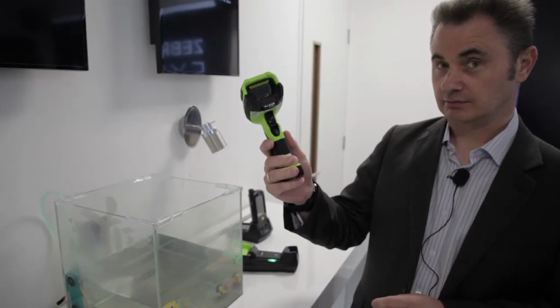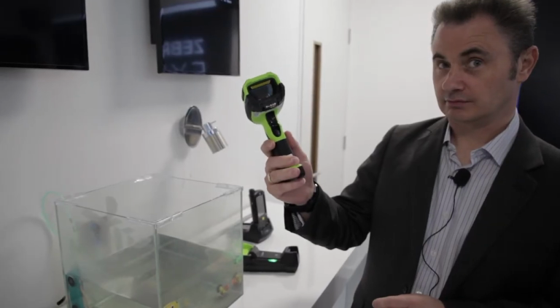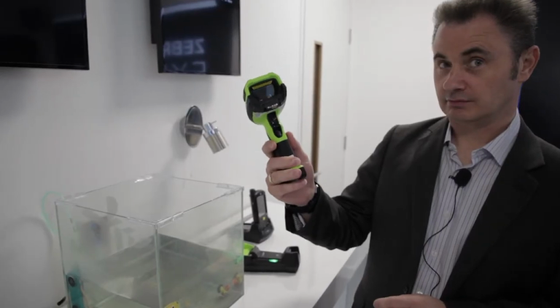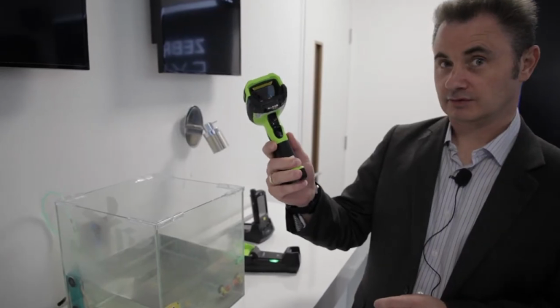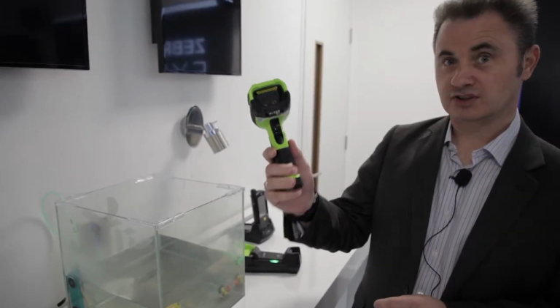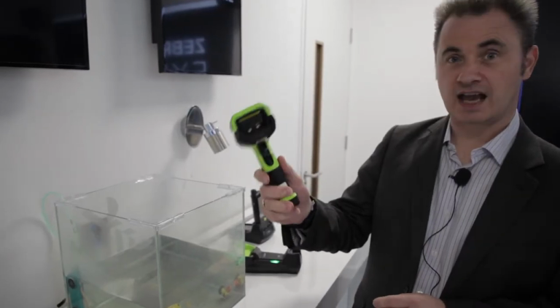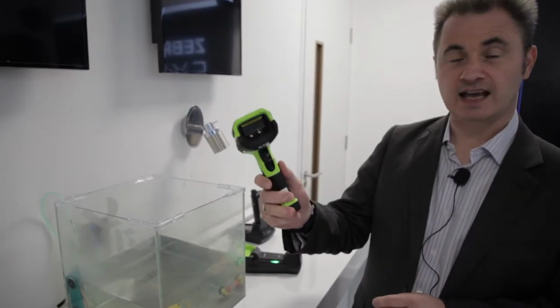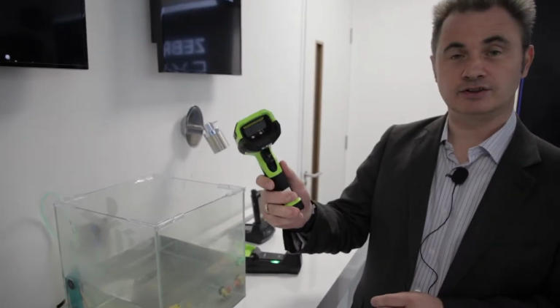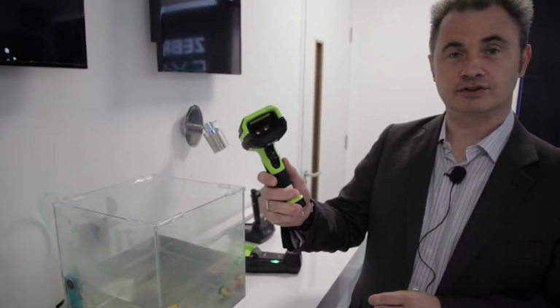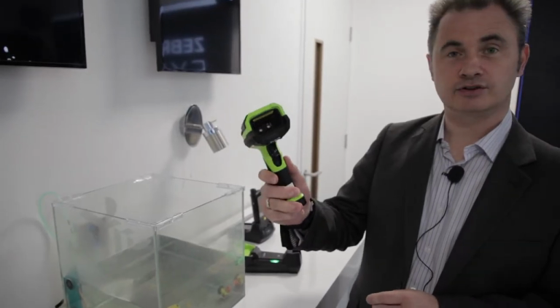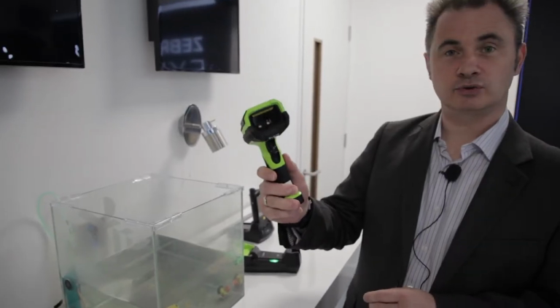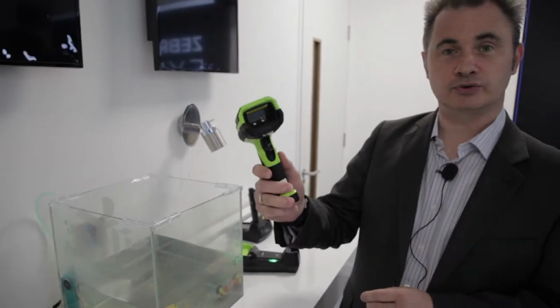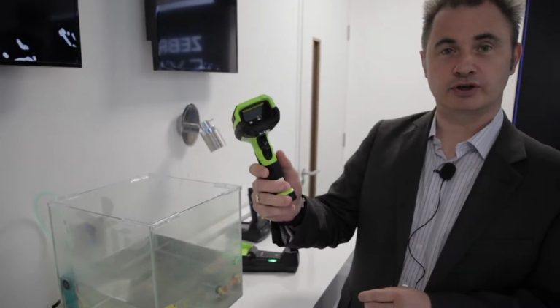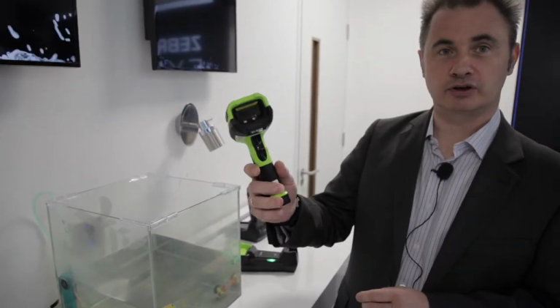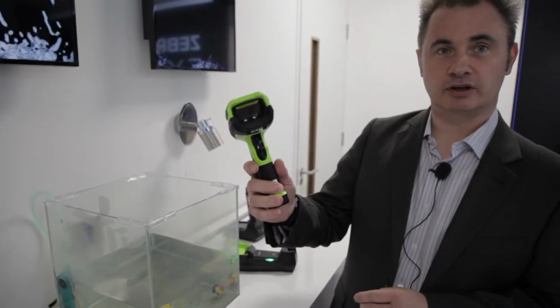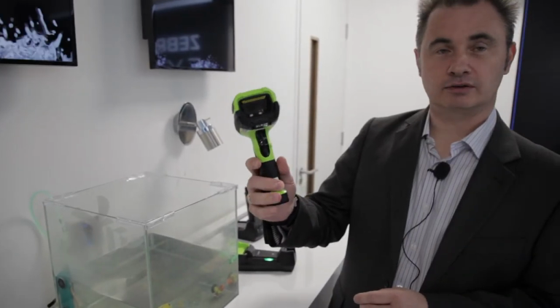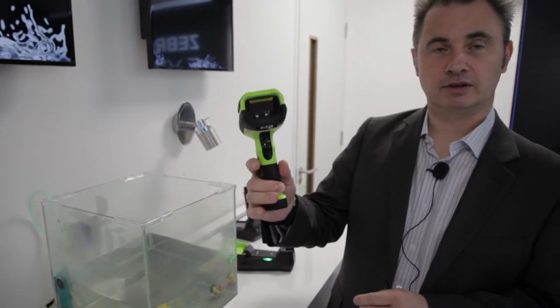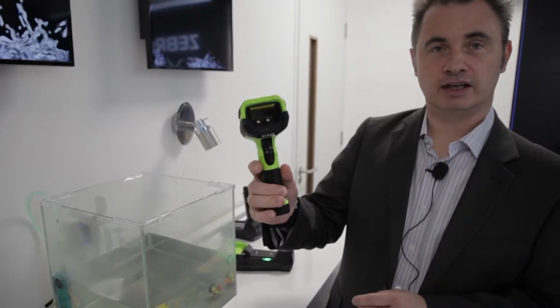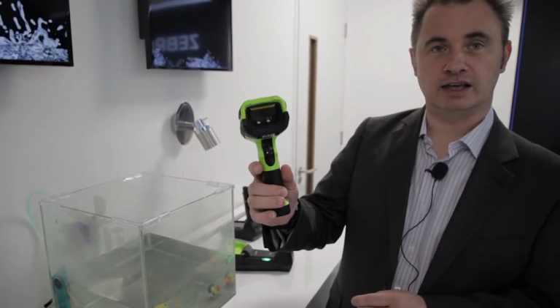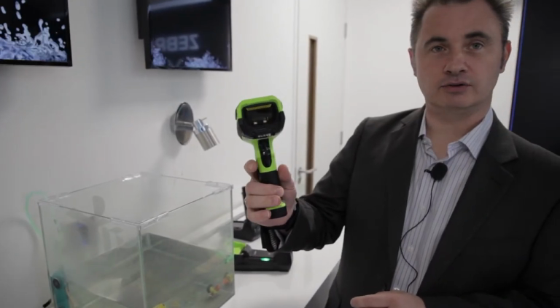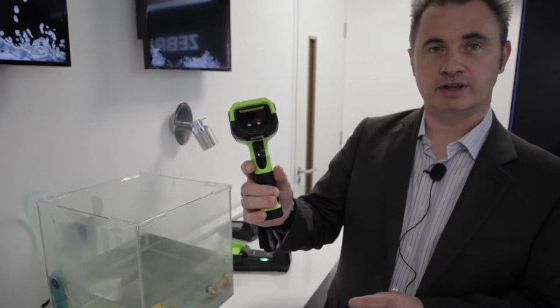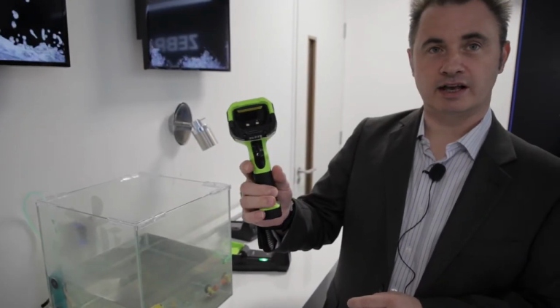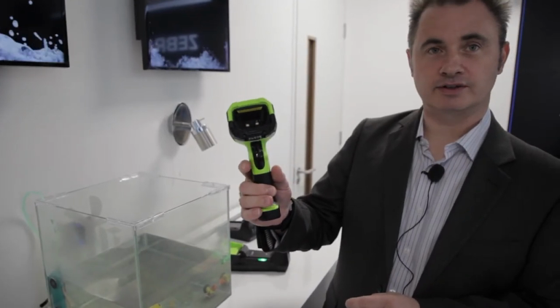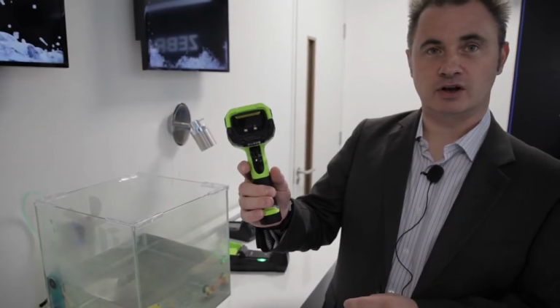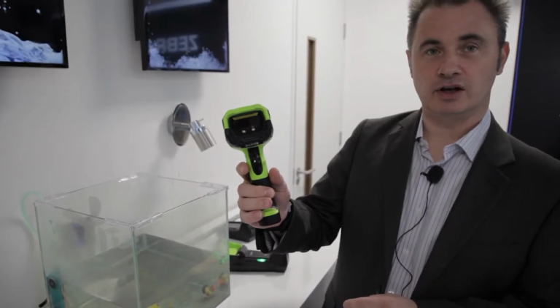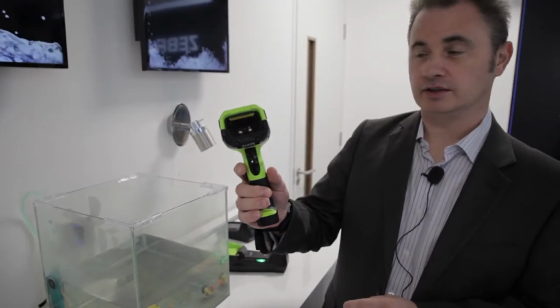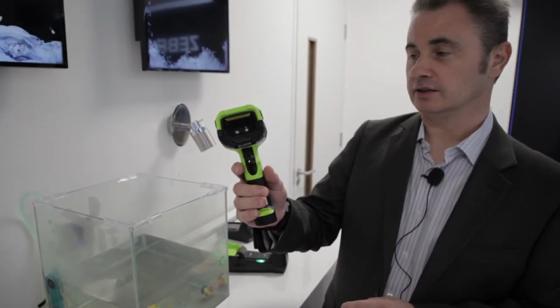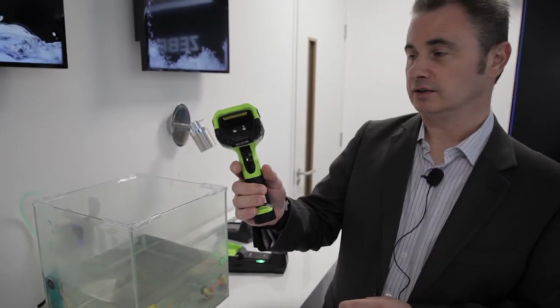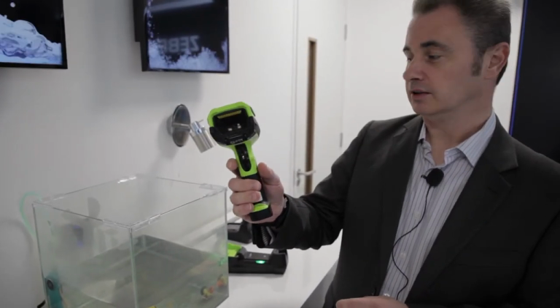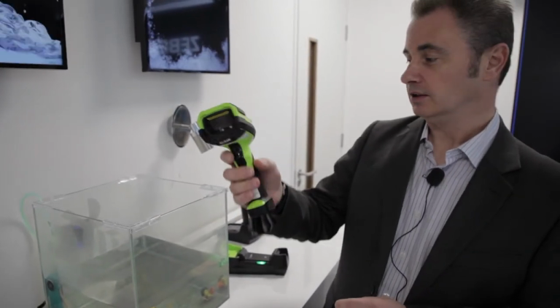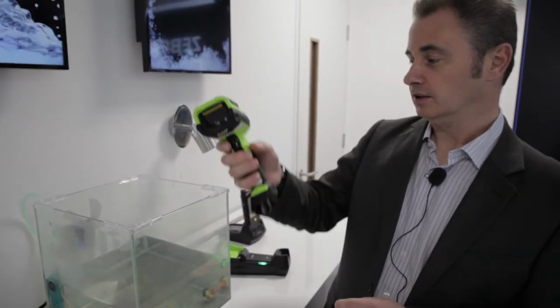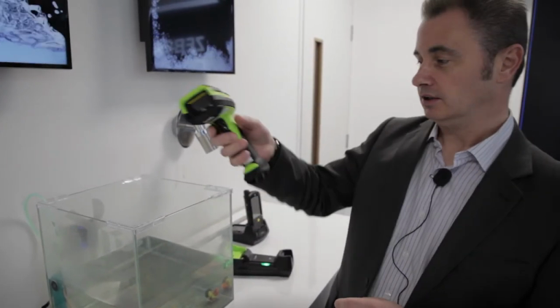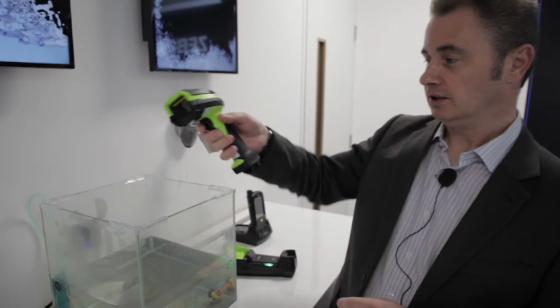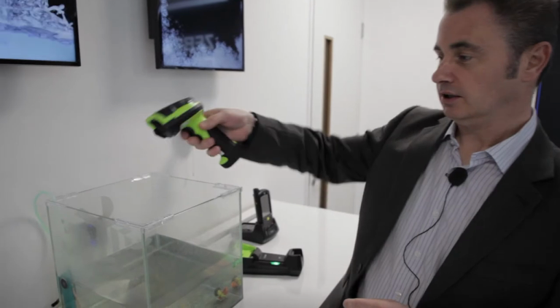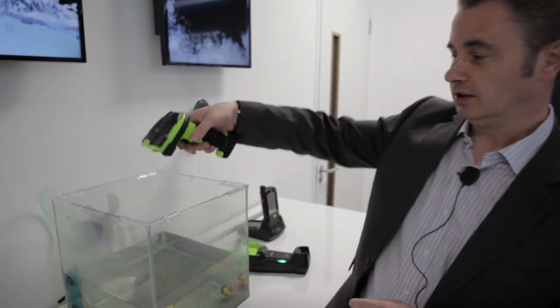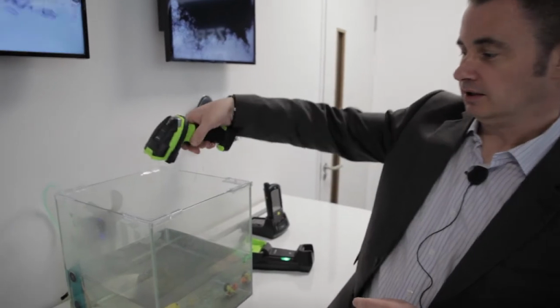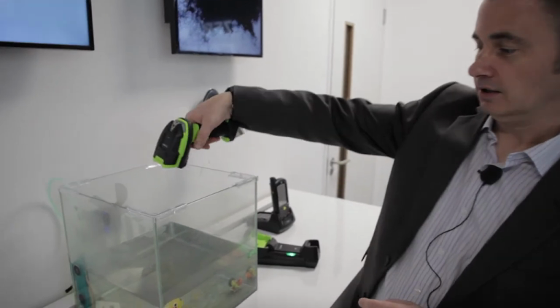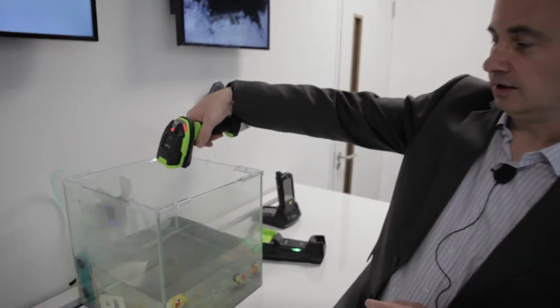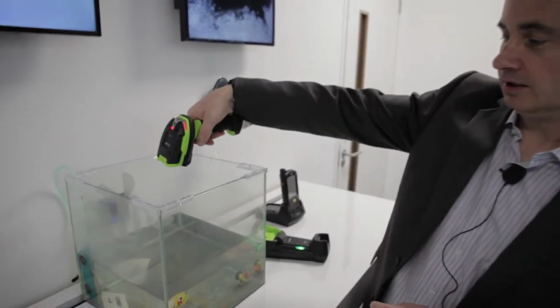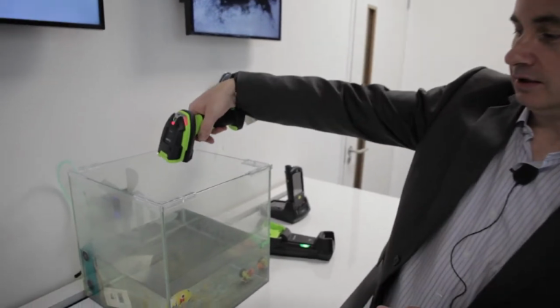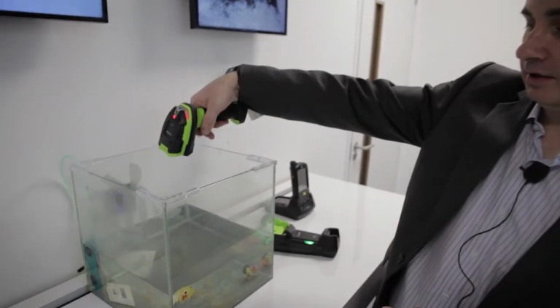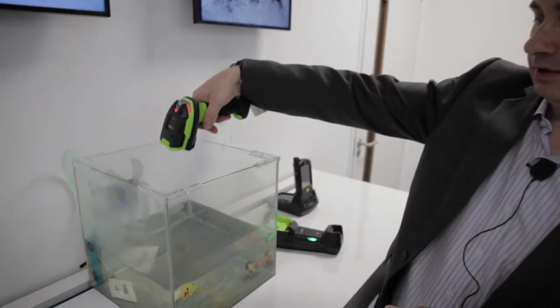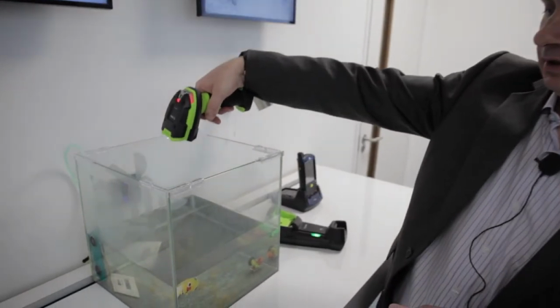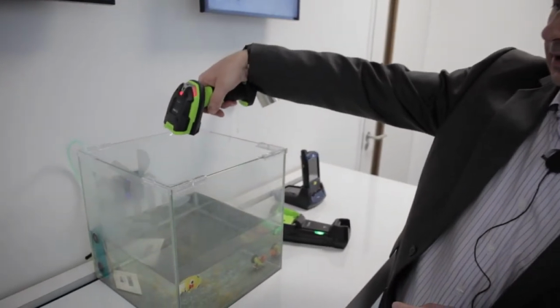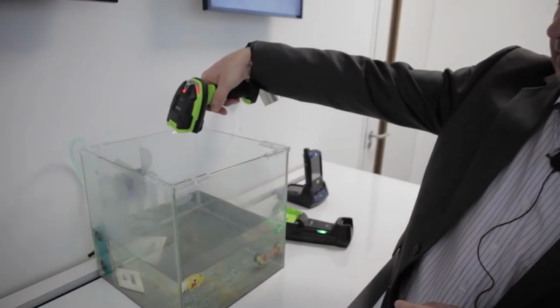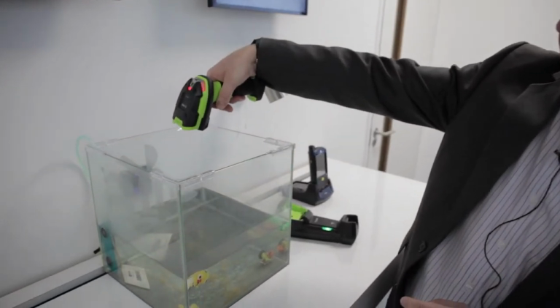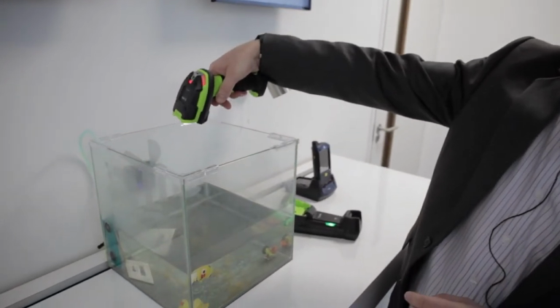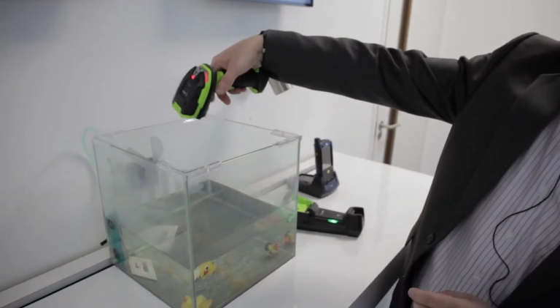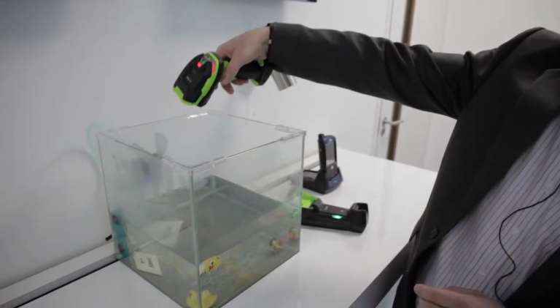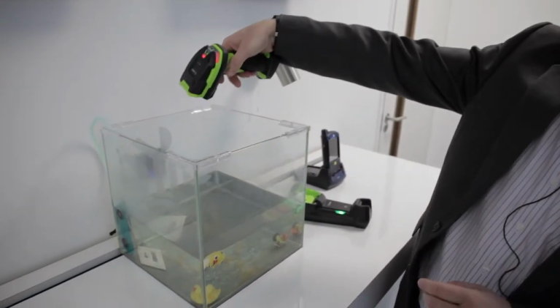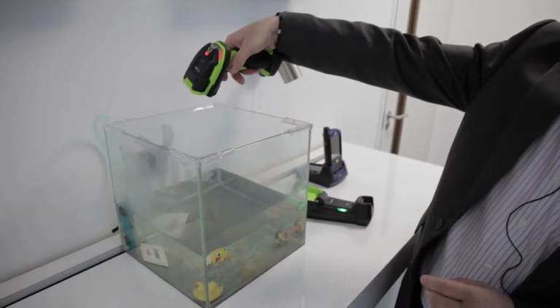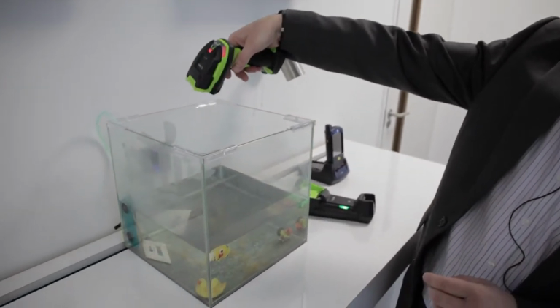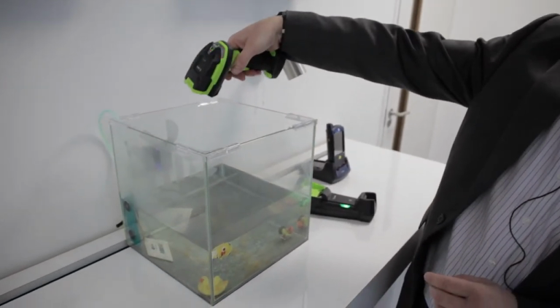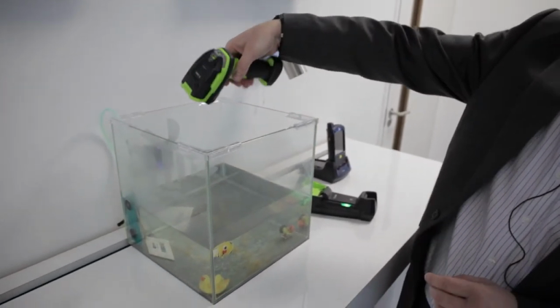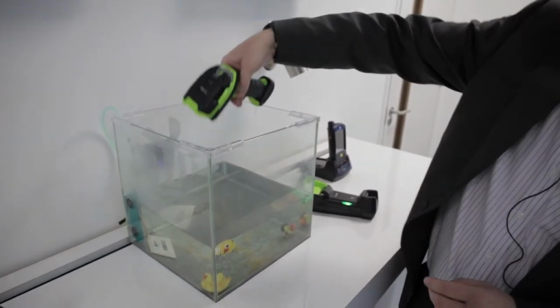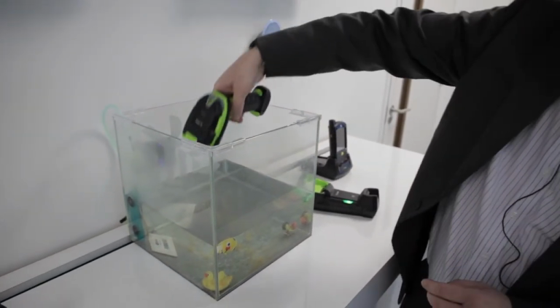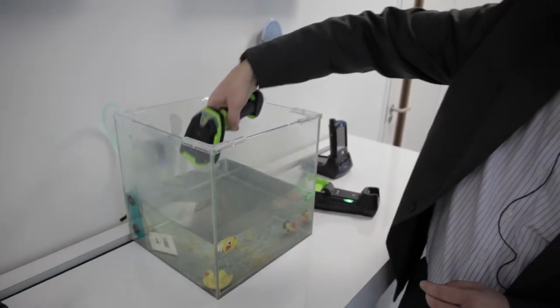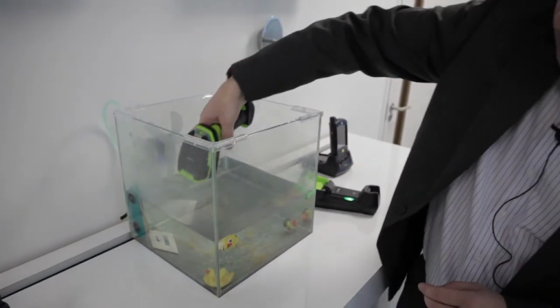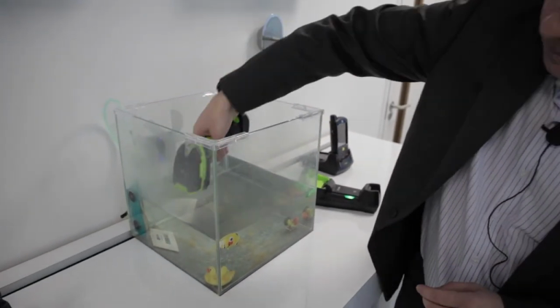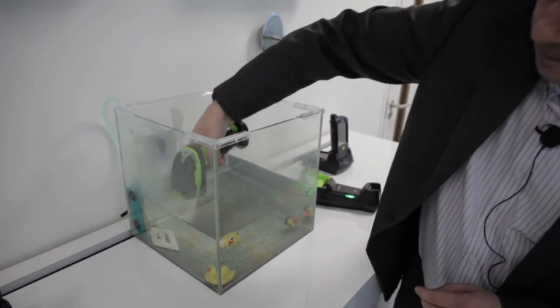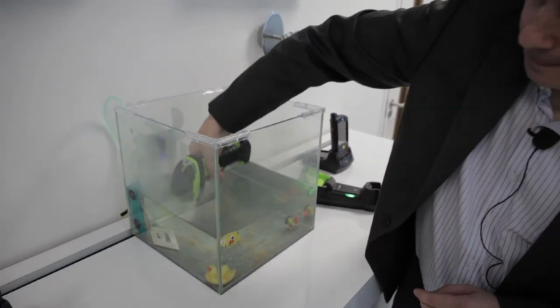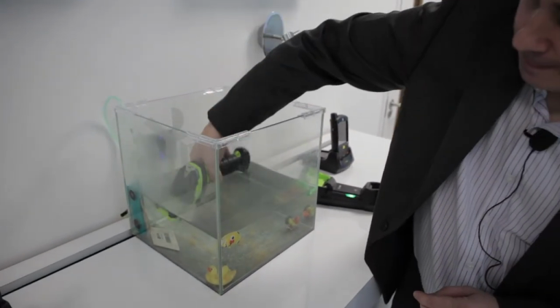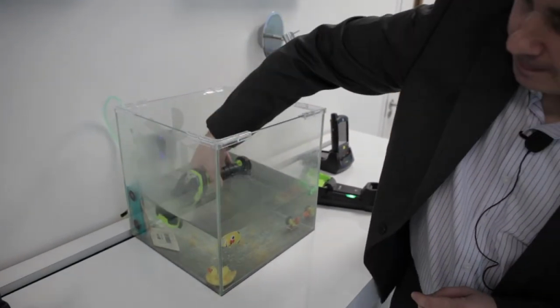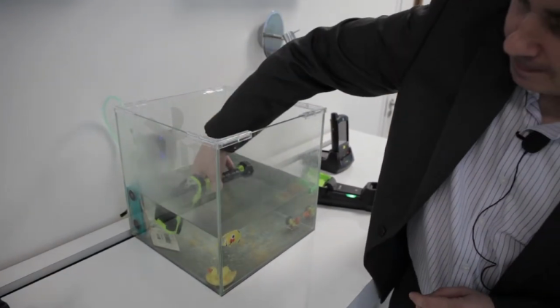Scanners also get used outside, so I'm going to take a look at it.